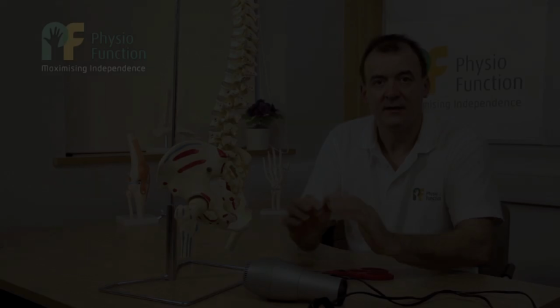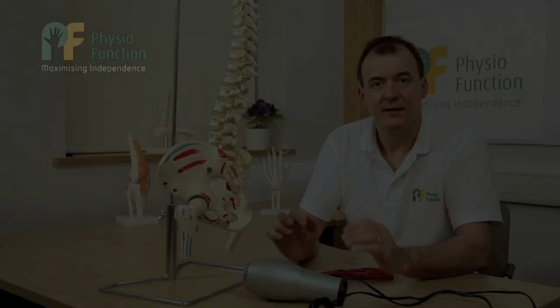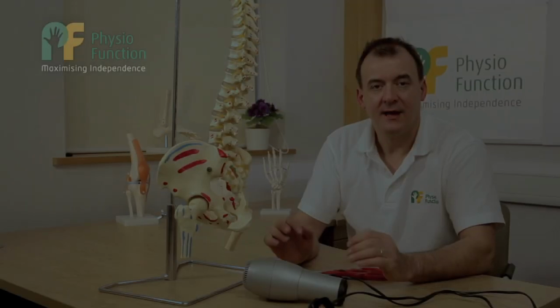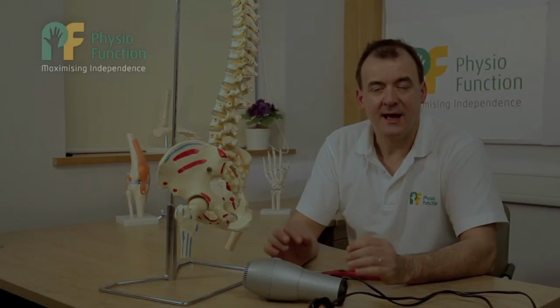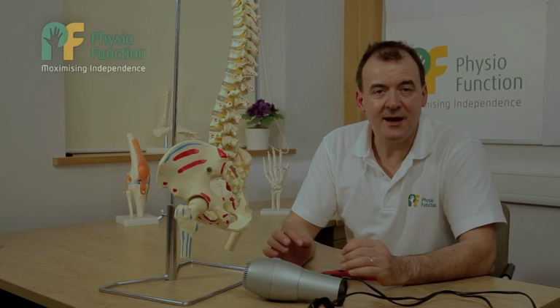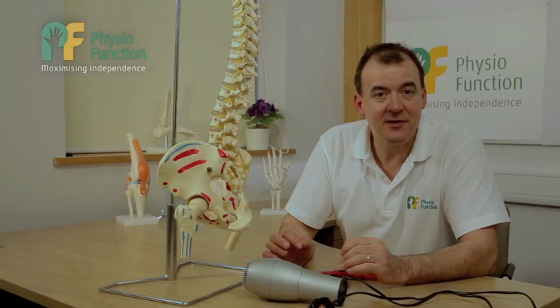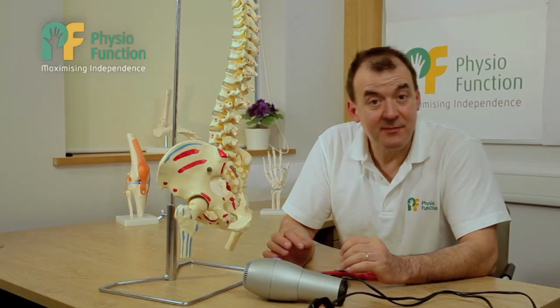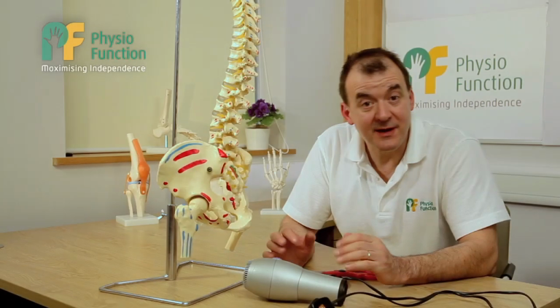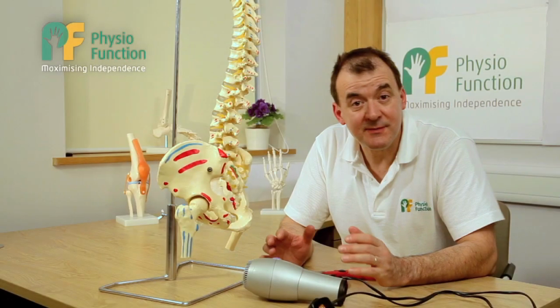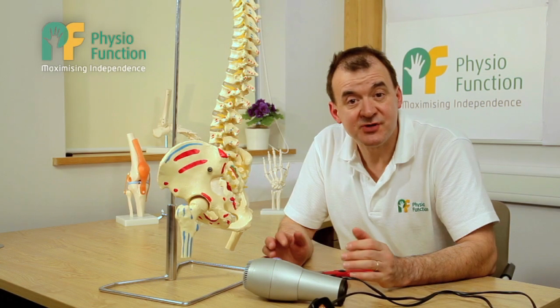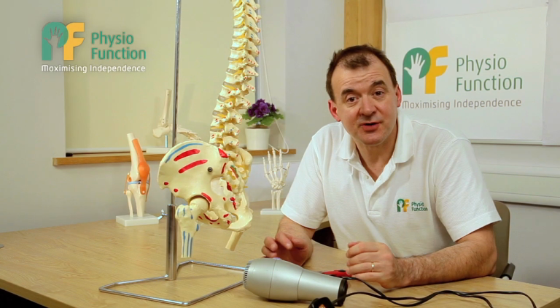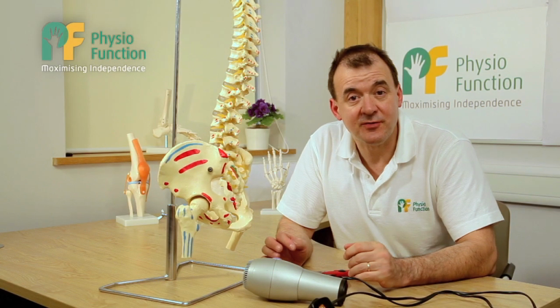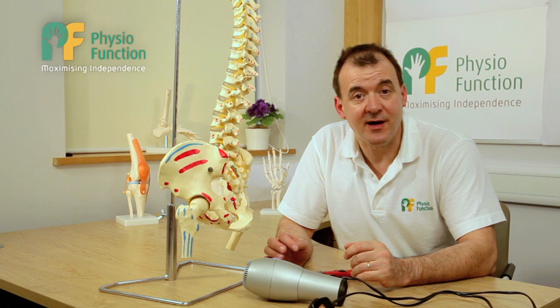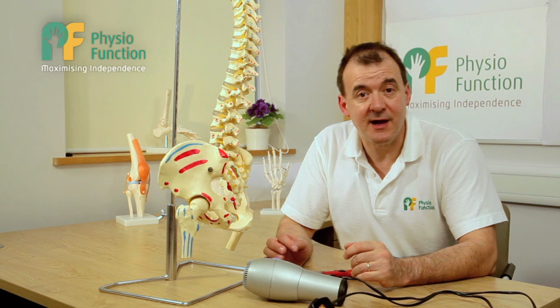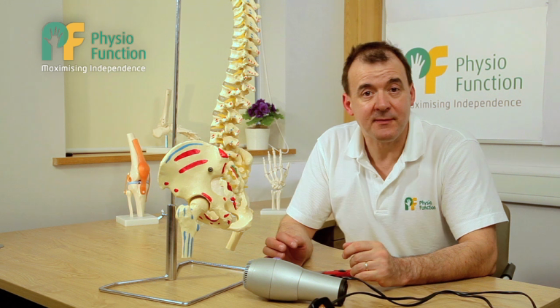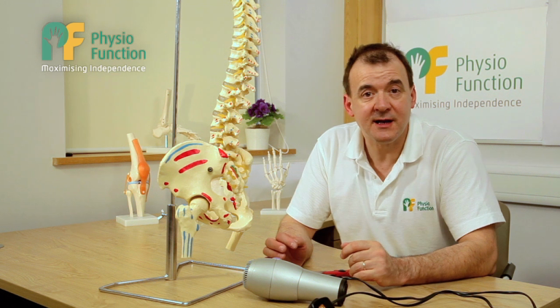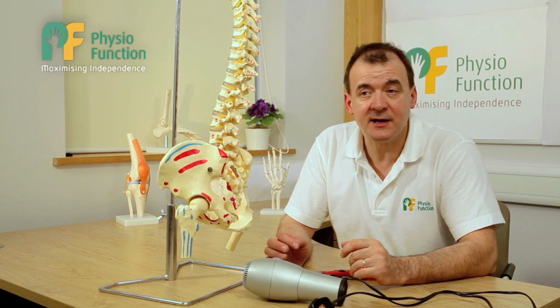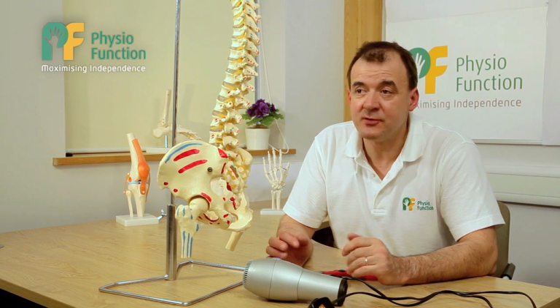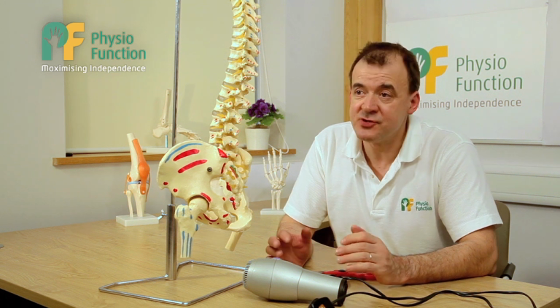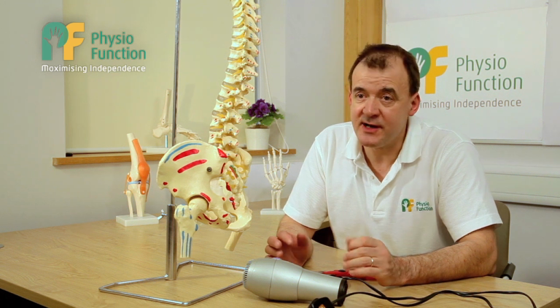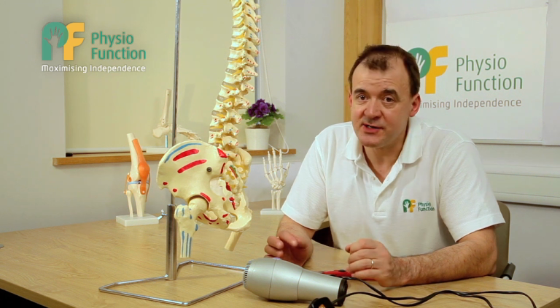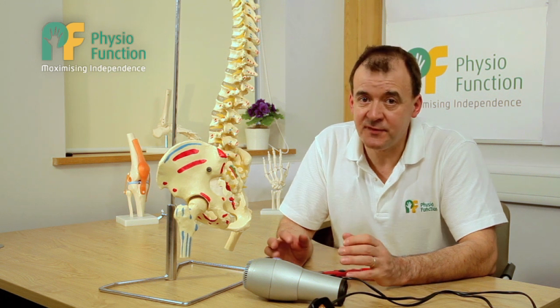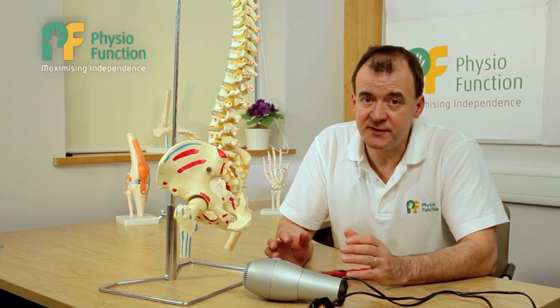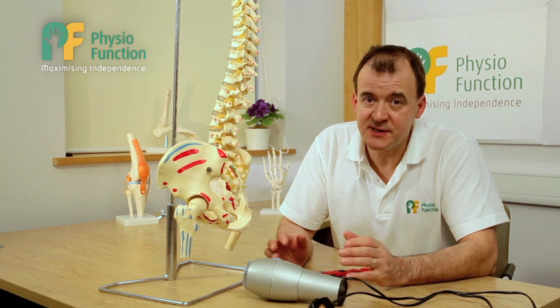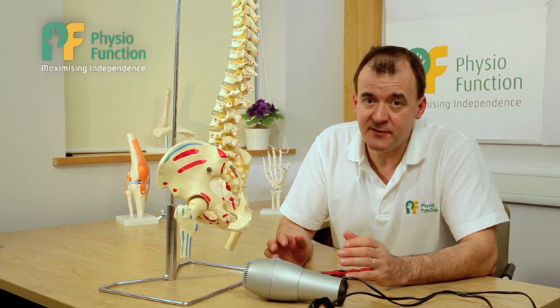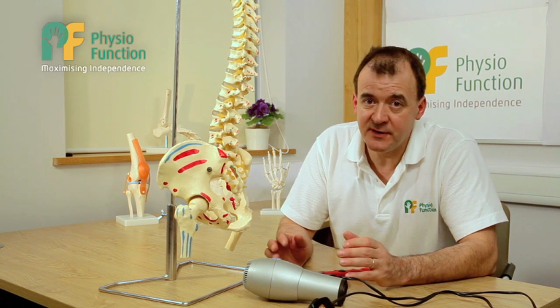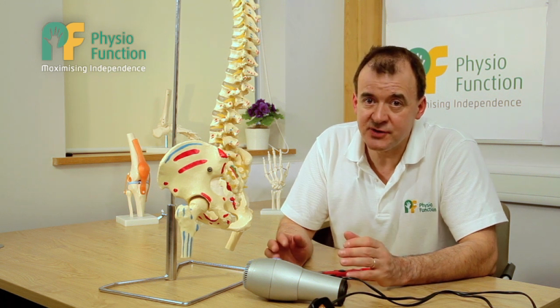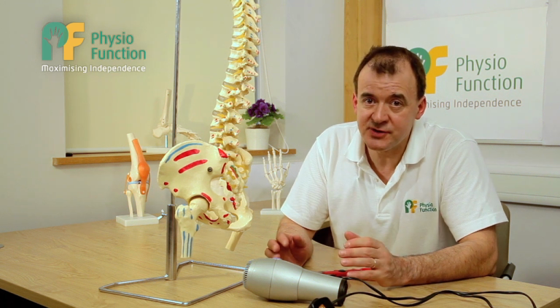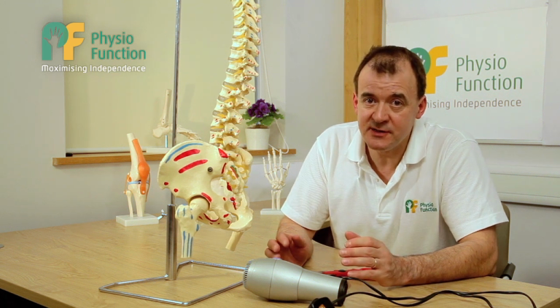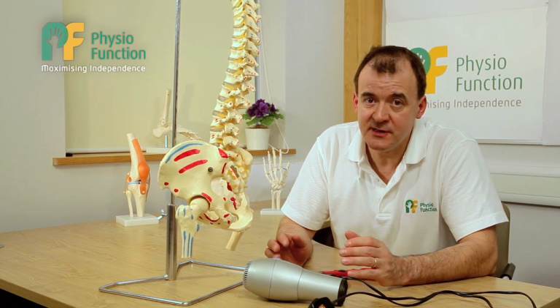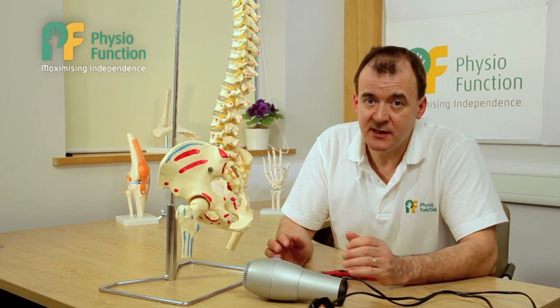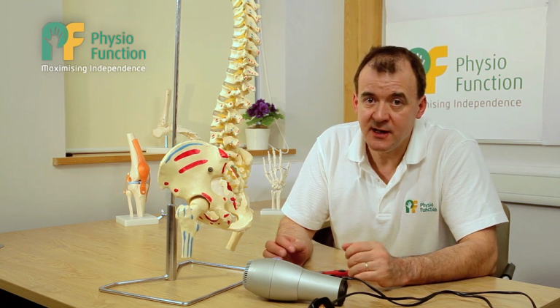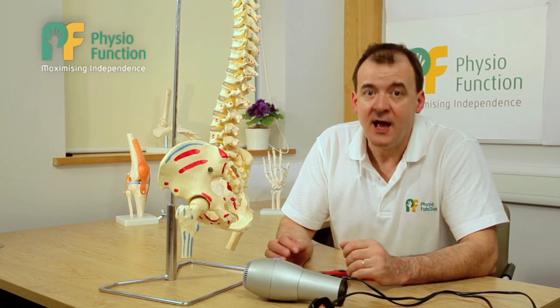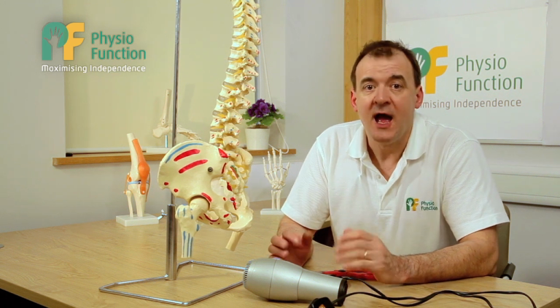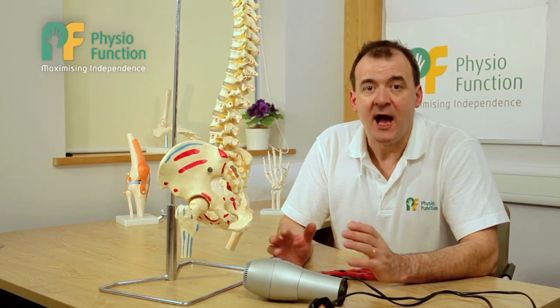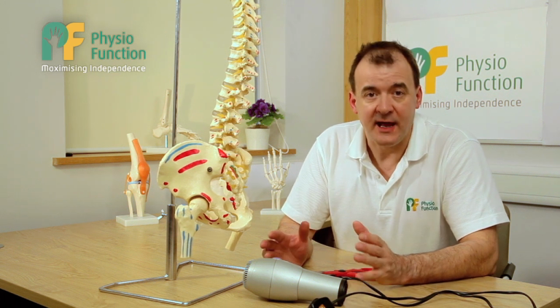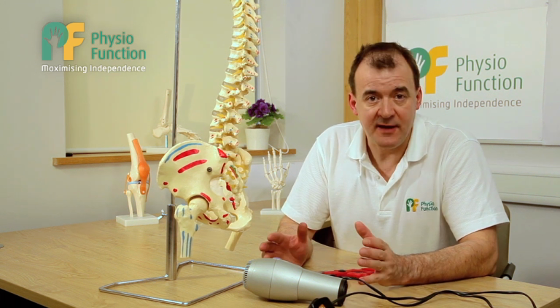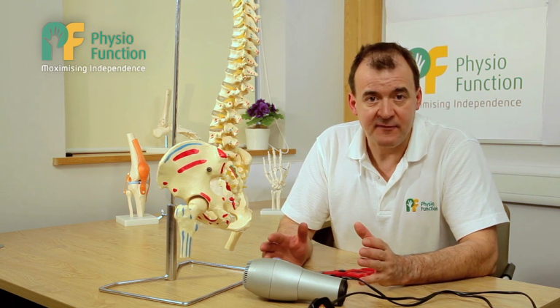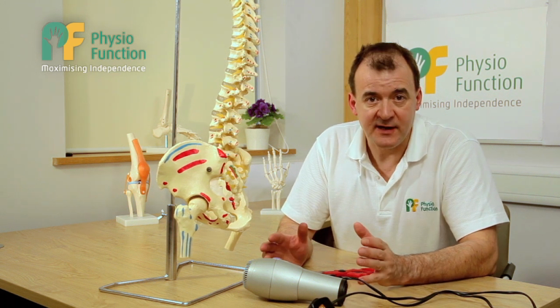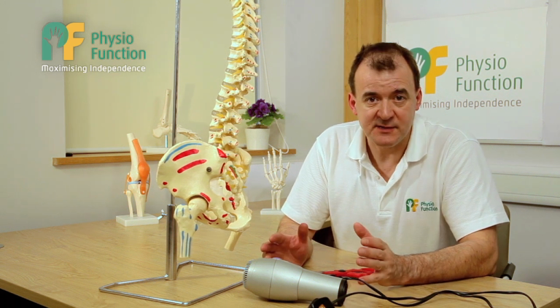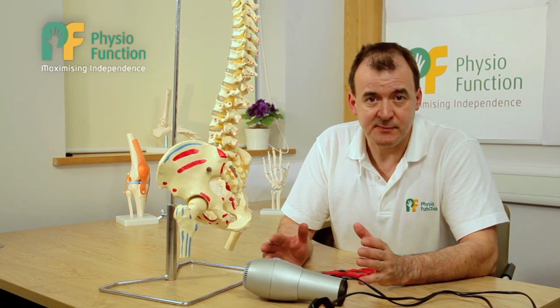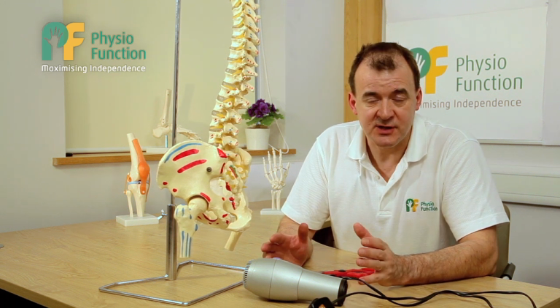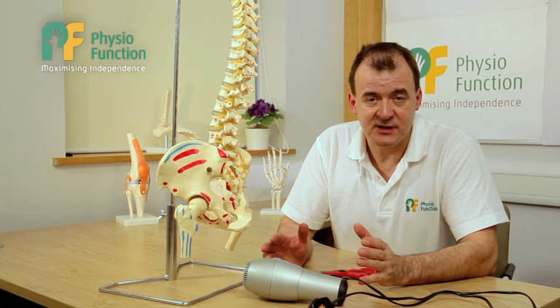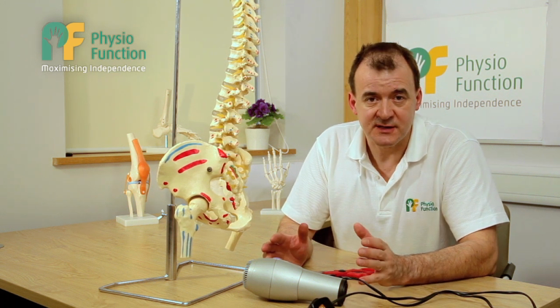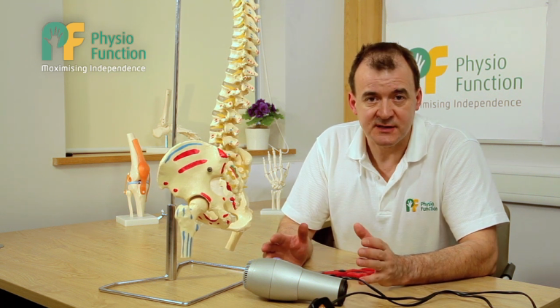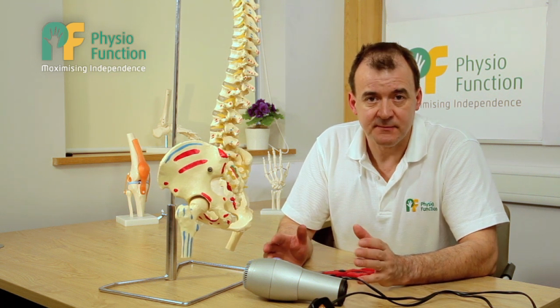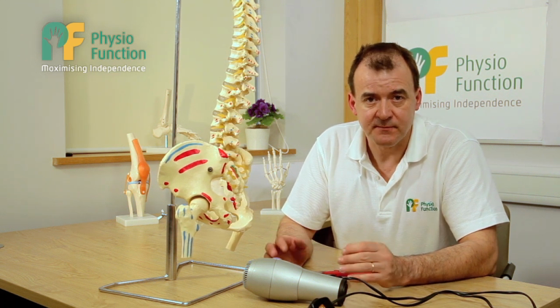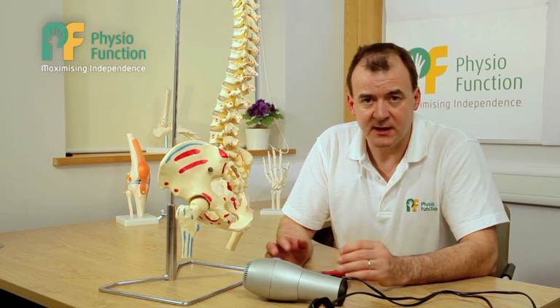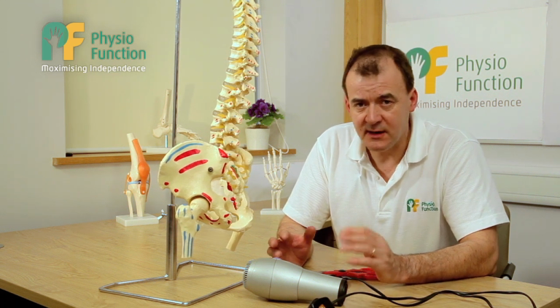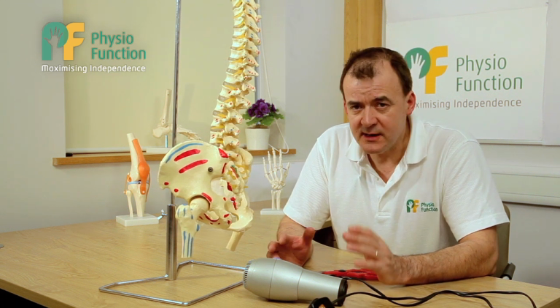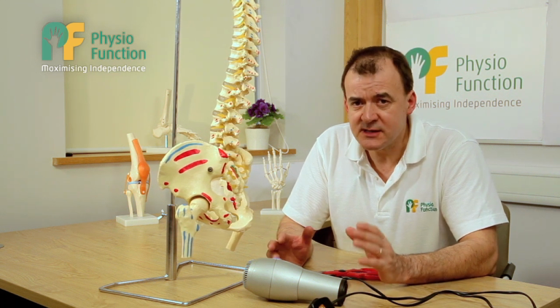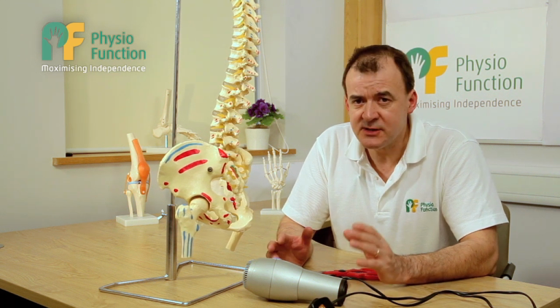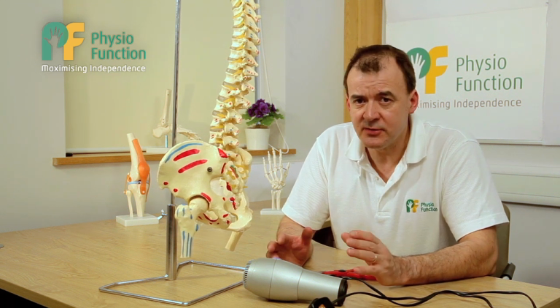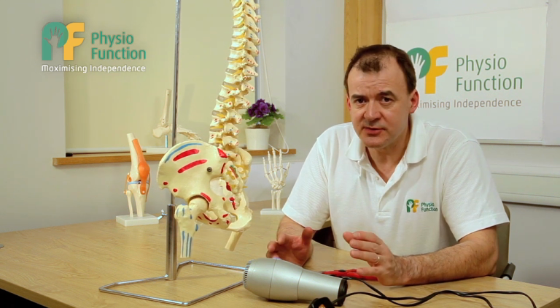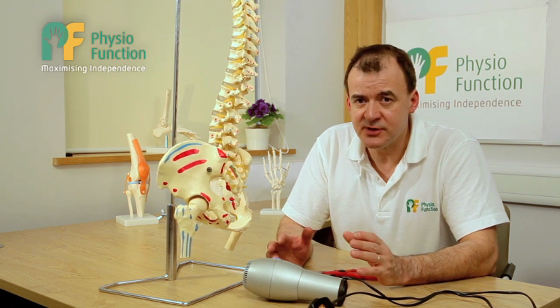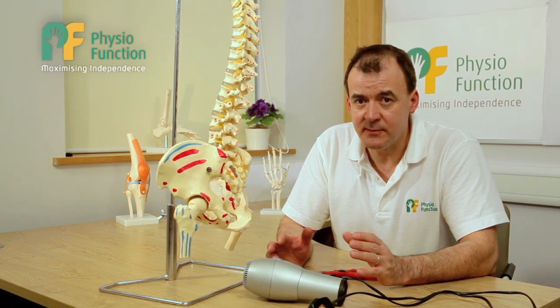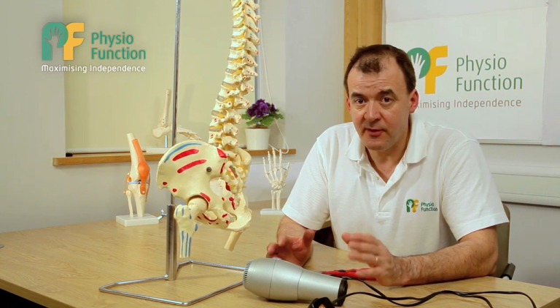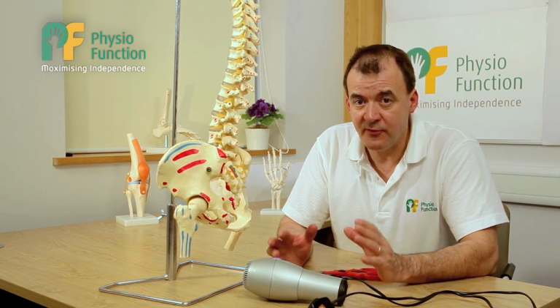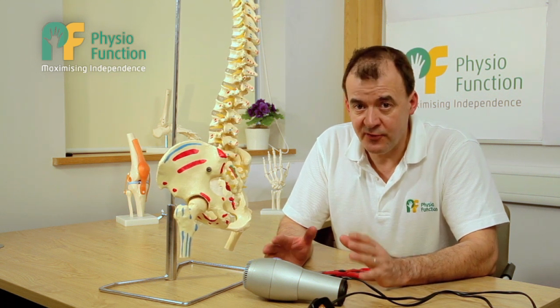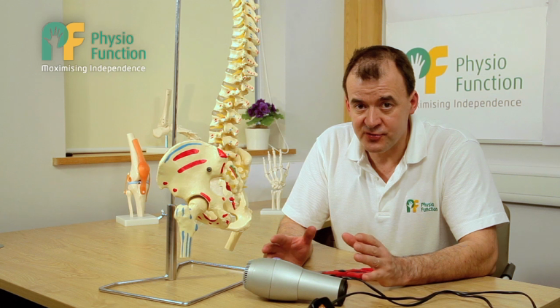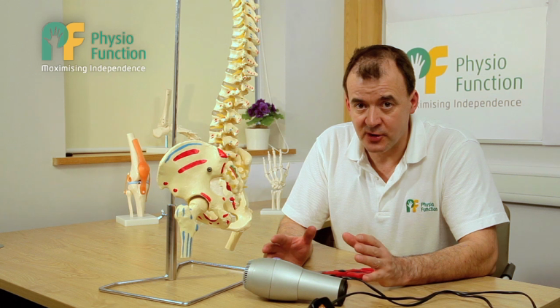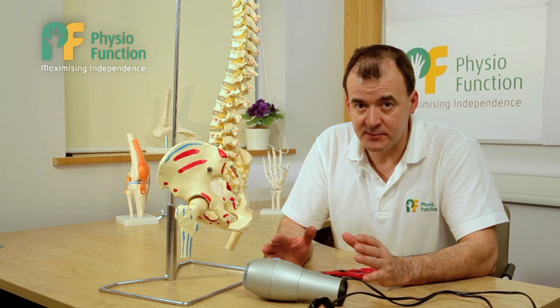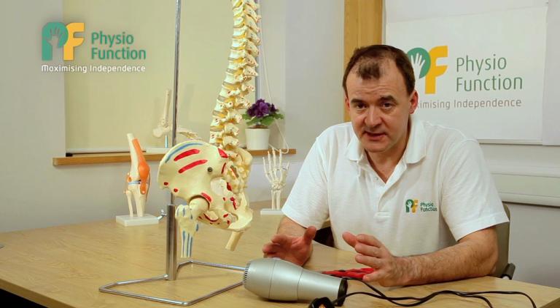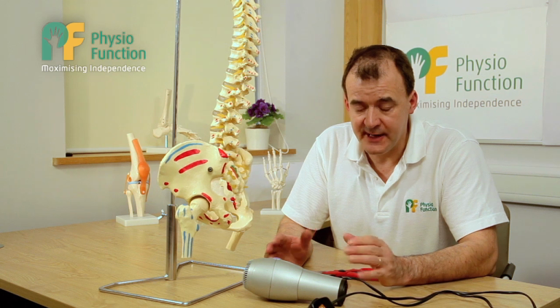Hello, my name is John Graham, Clinical Director of PhysioFunction and FES Specialist. I'd like to talk to you about foot drop today.